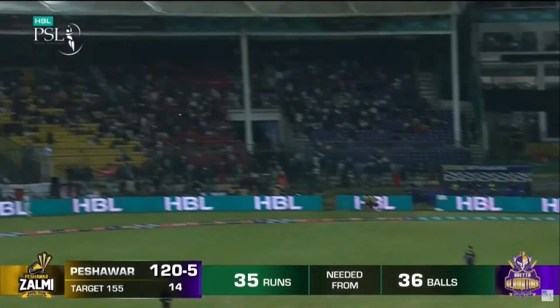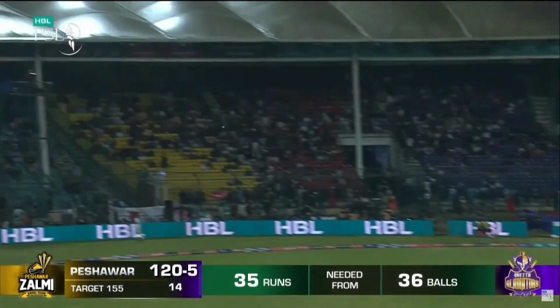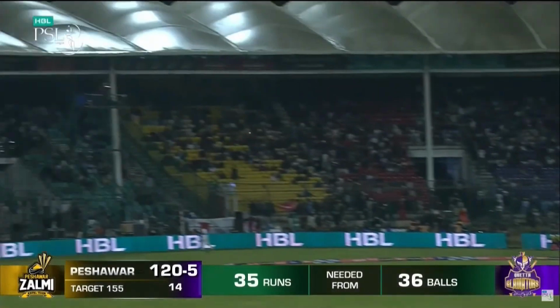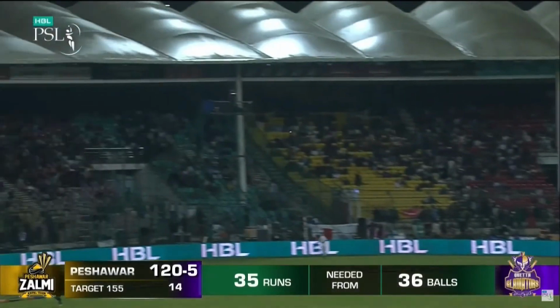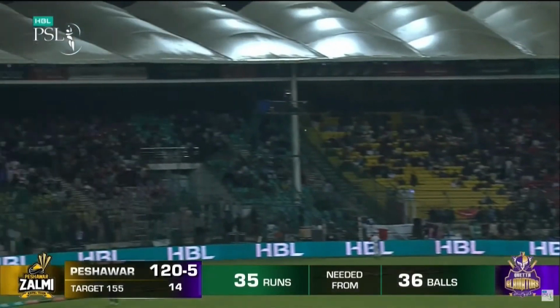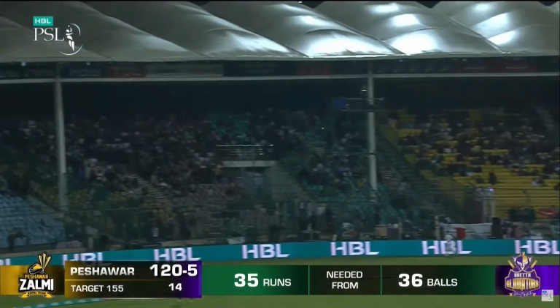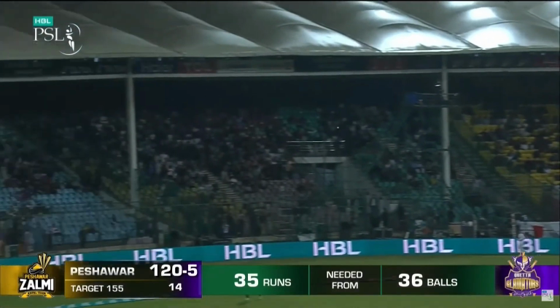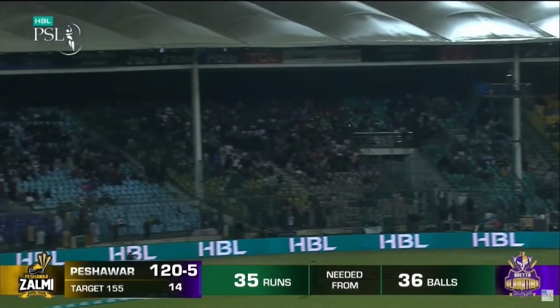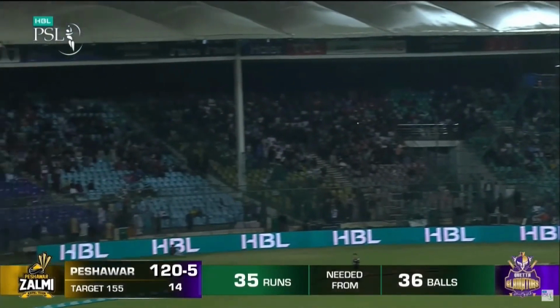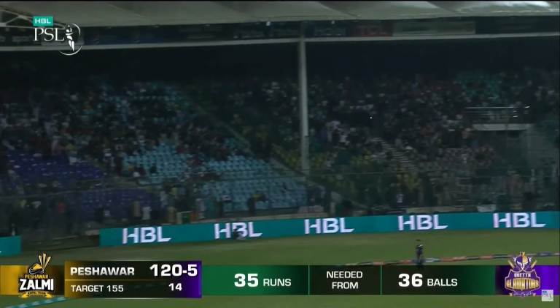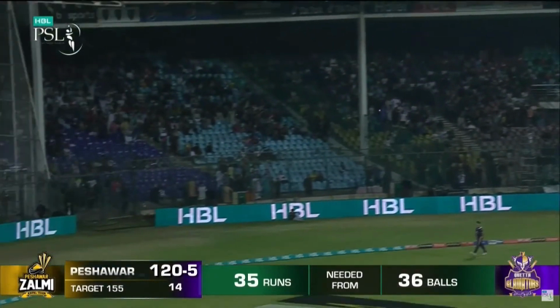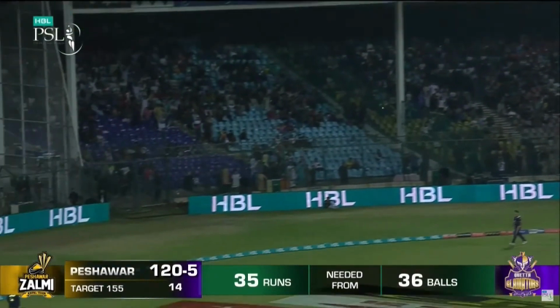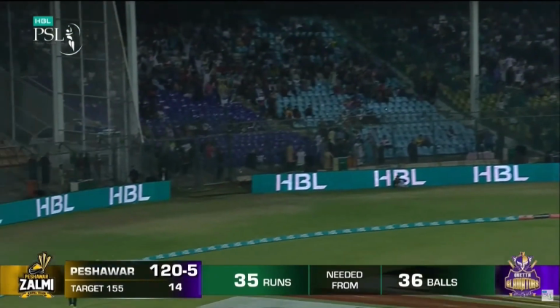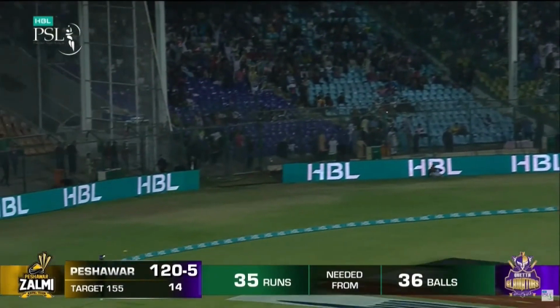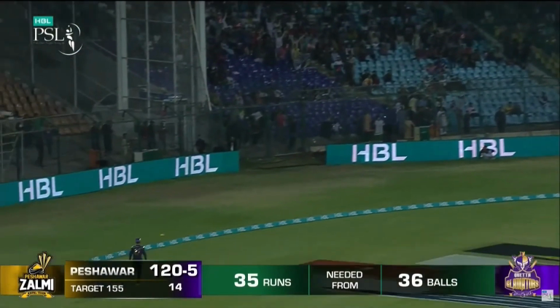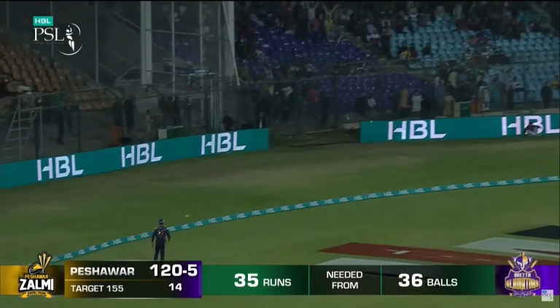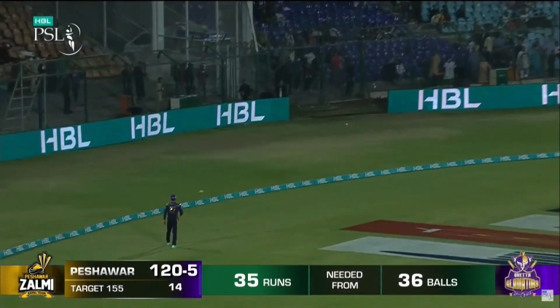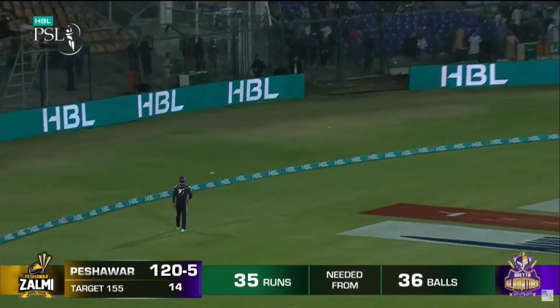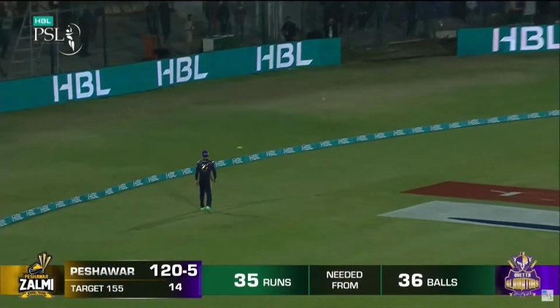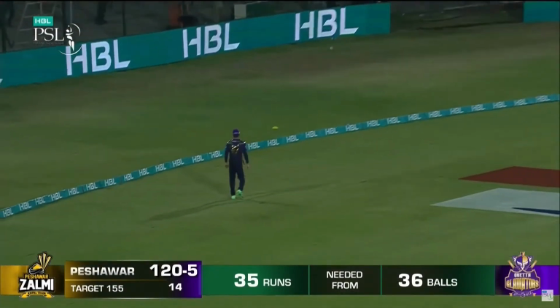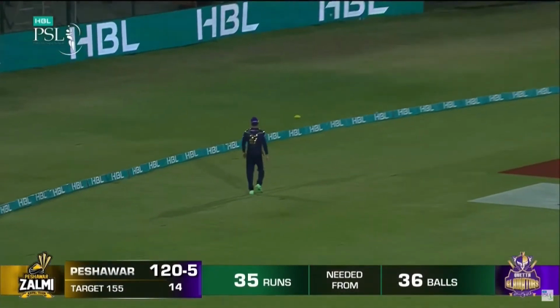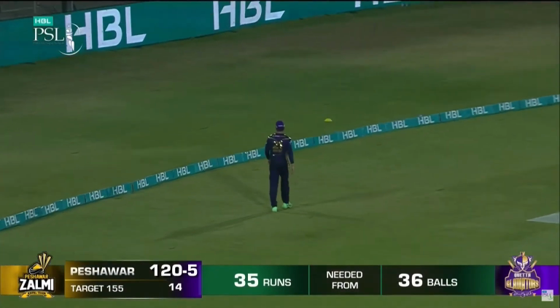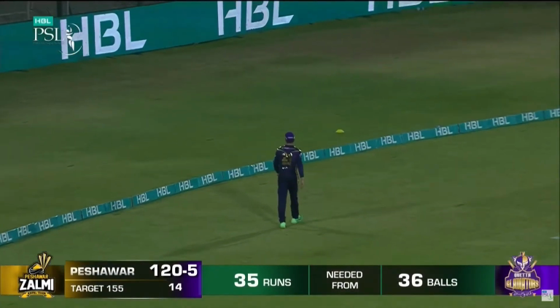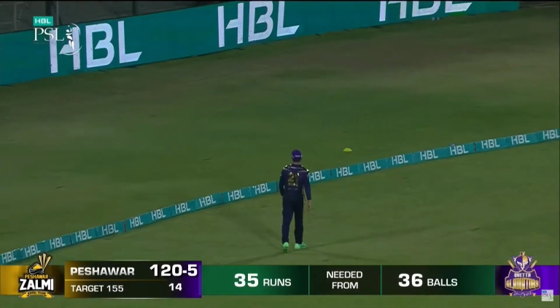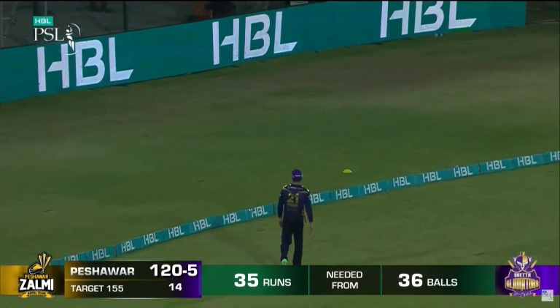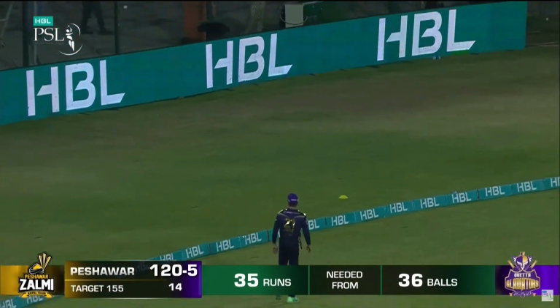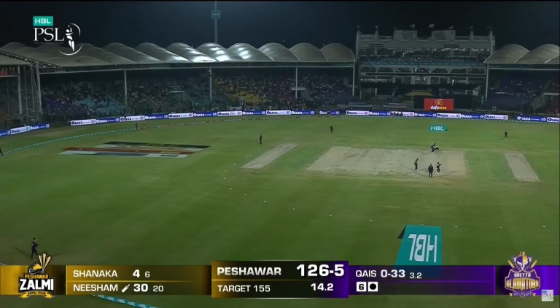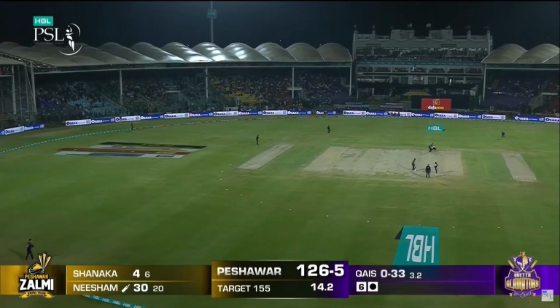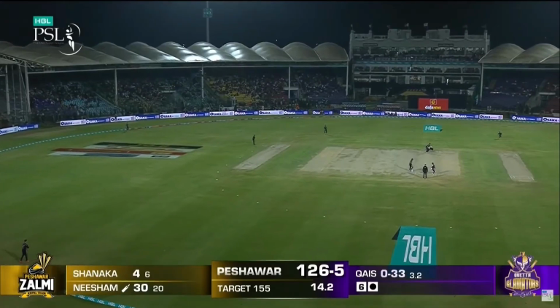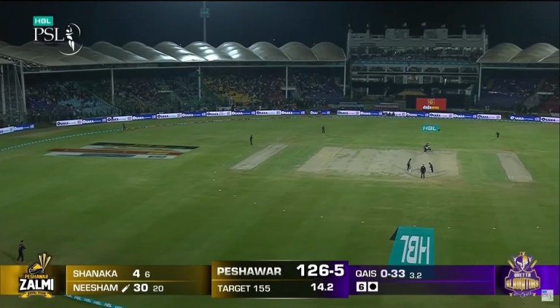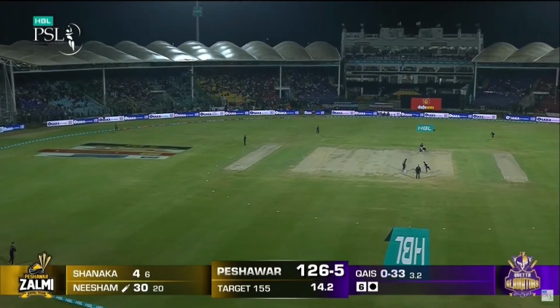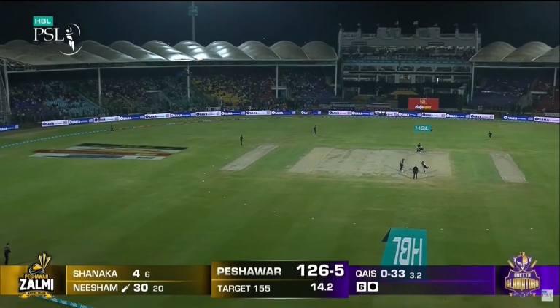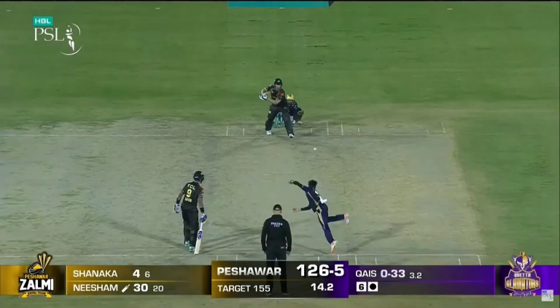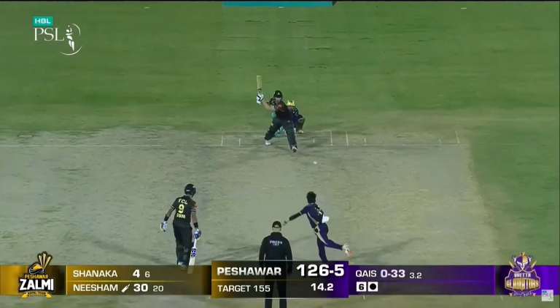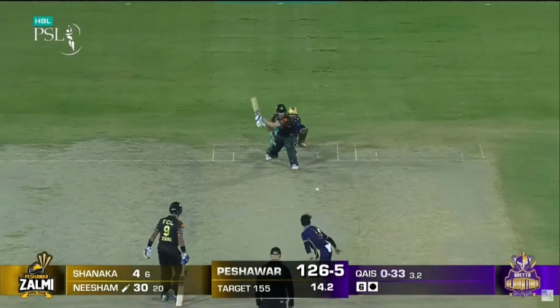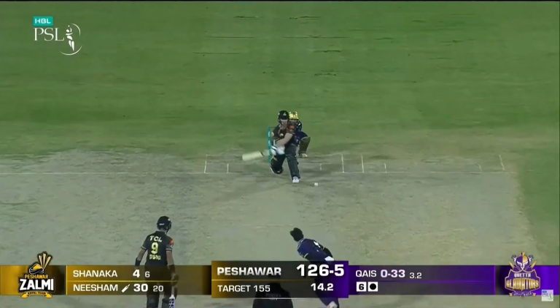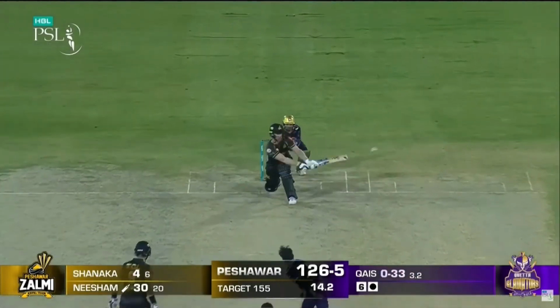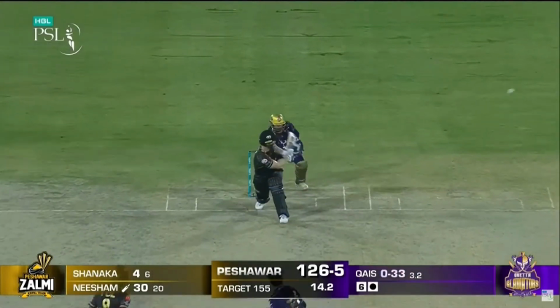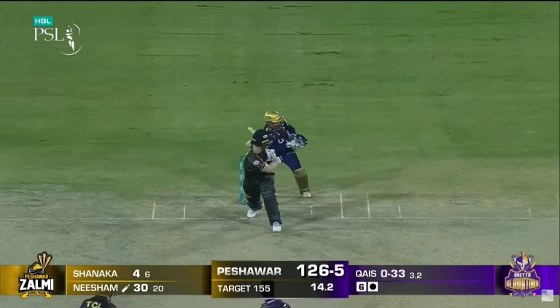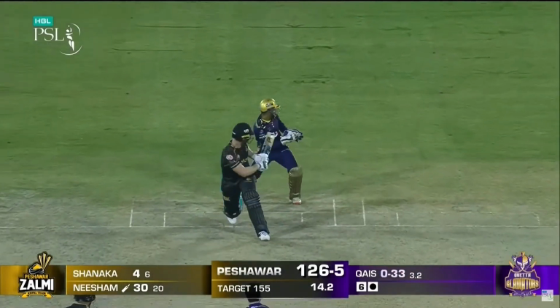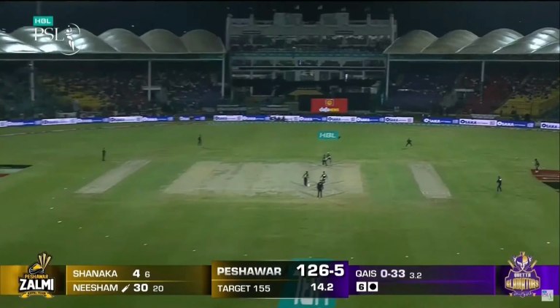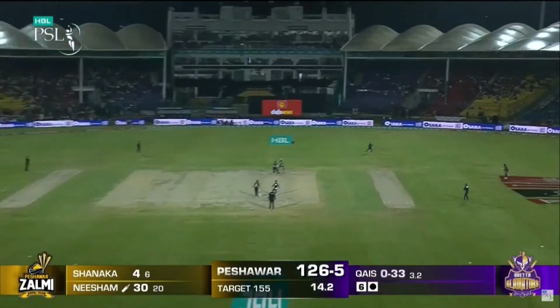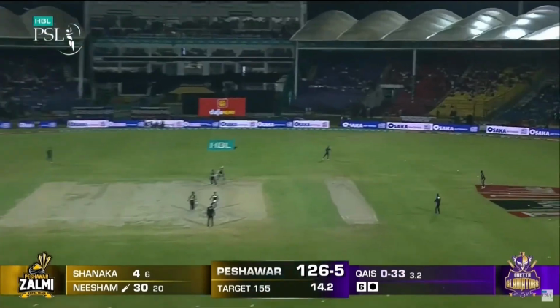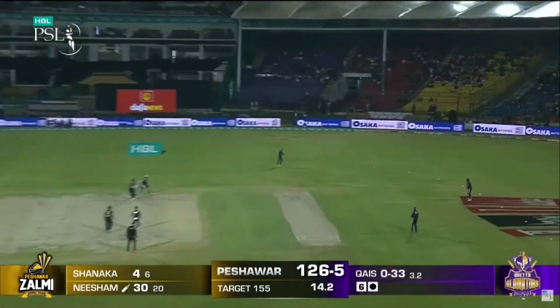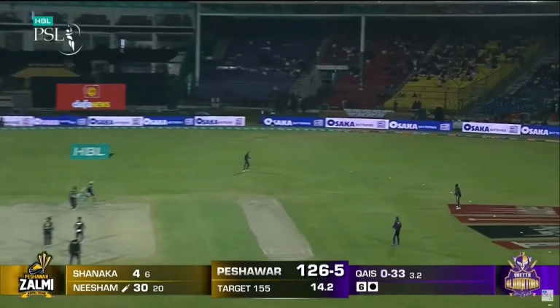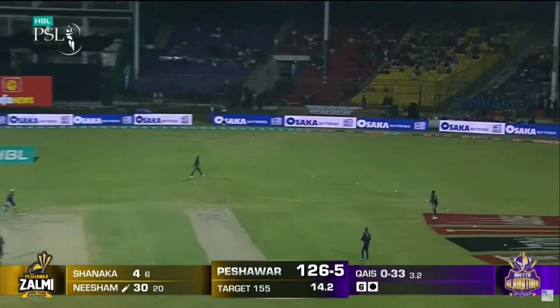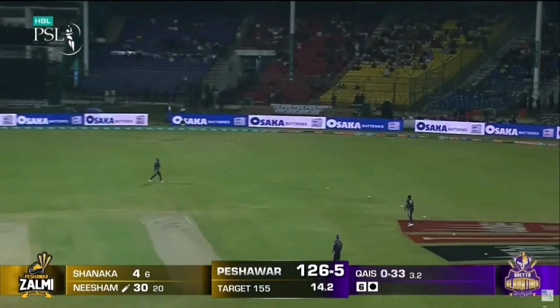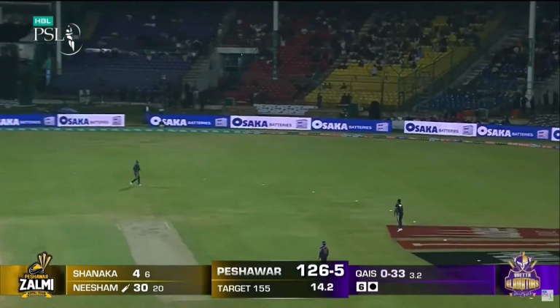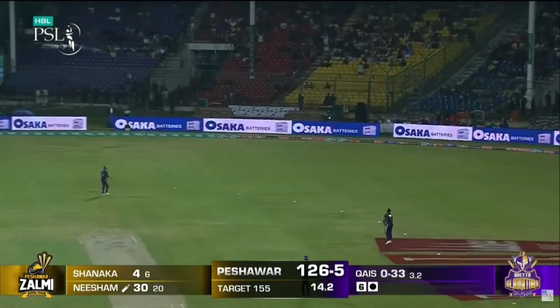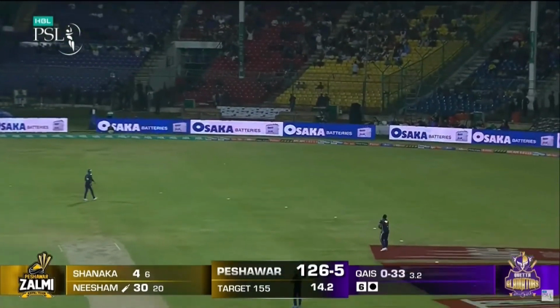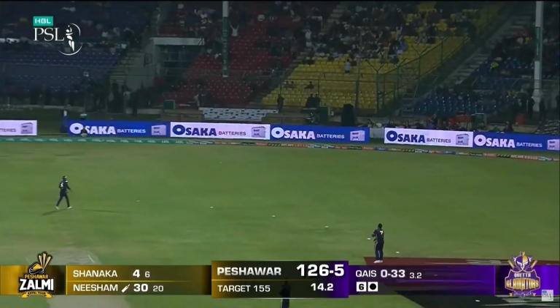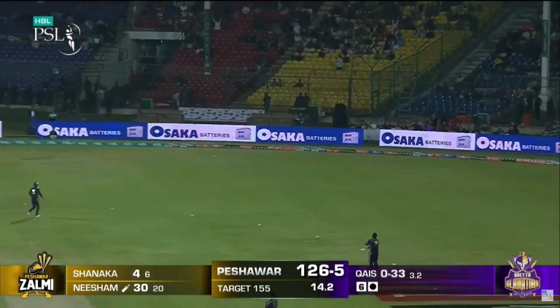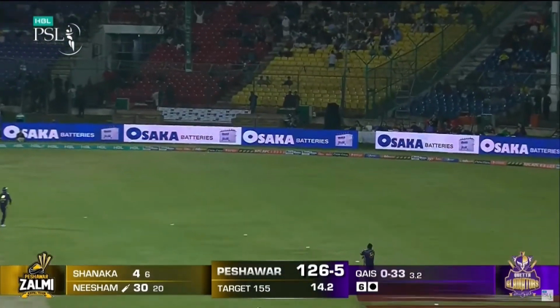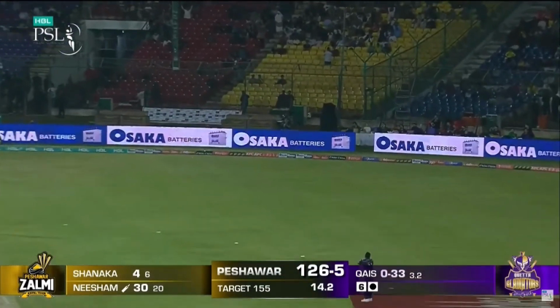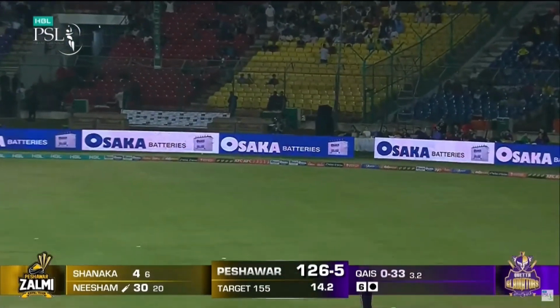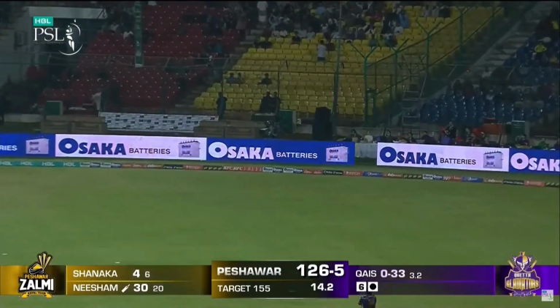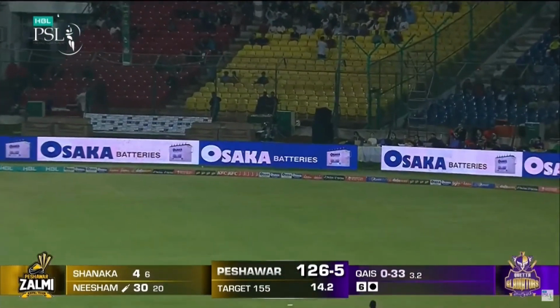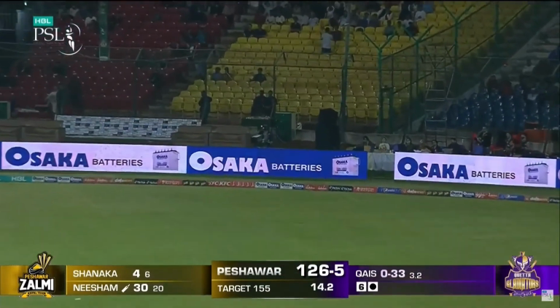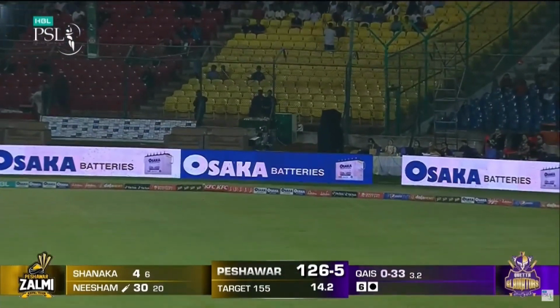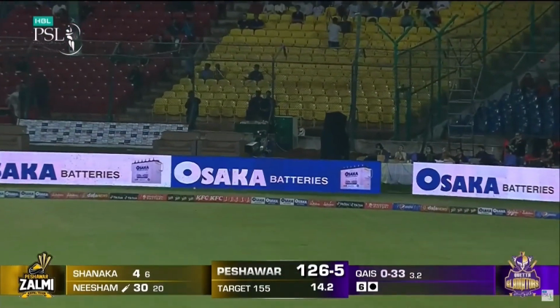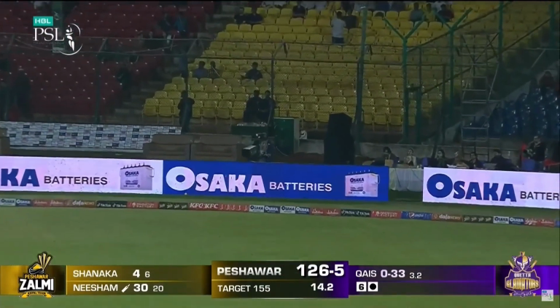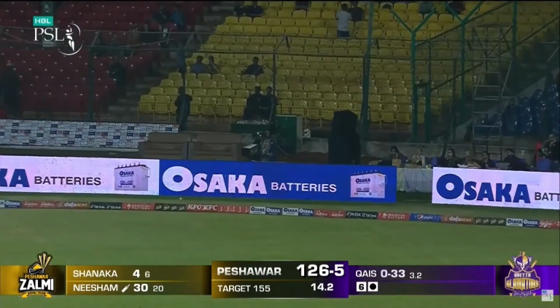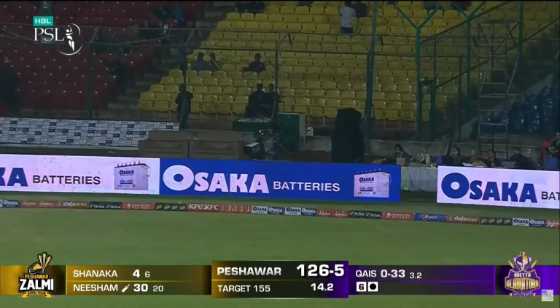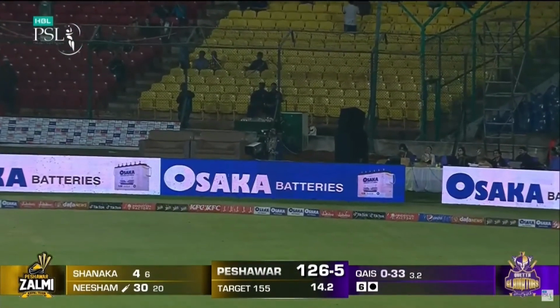Heave leg side, finds the gap, finds the boundary. I wonder if he'll bowl that — maybe he did. But Jimmy Neesham.